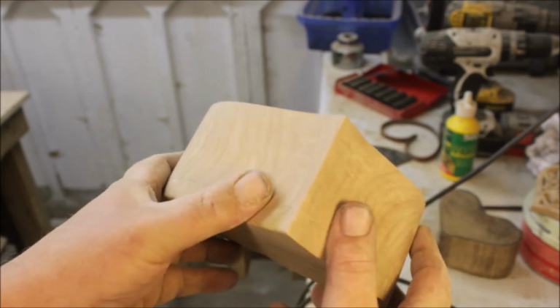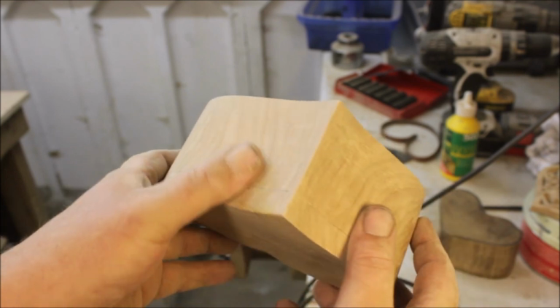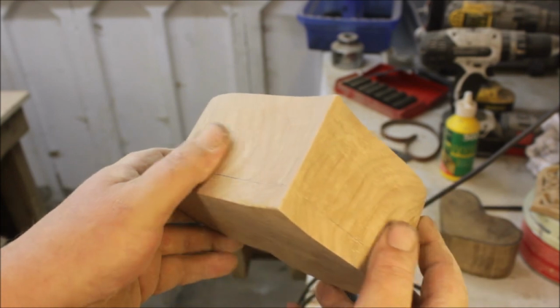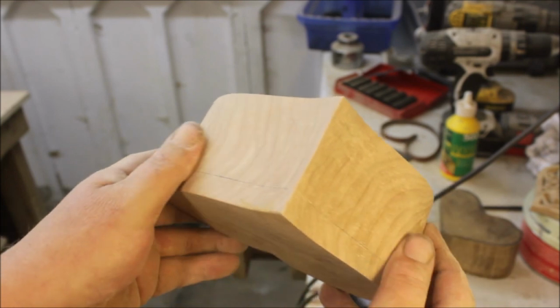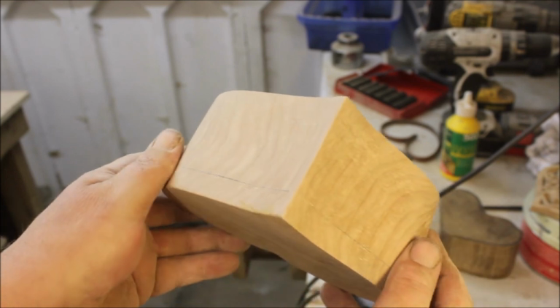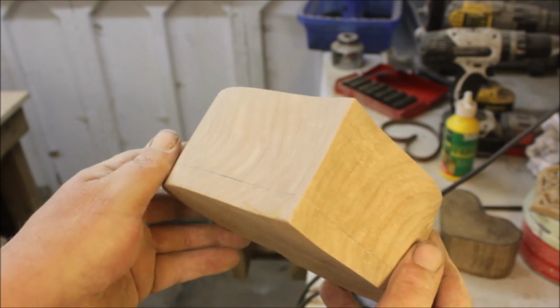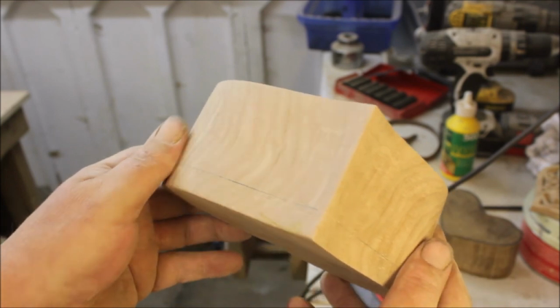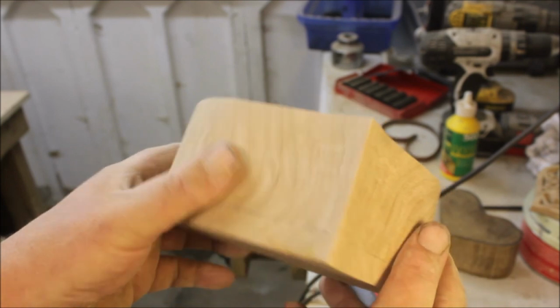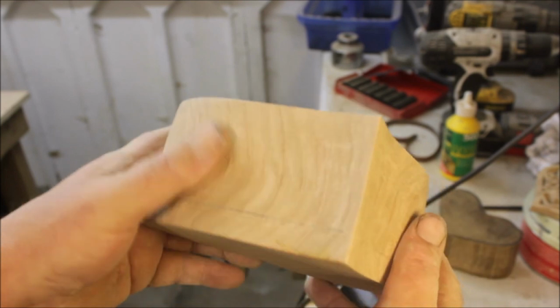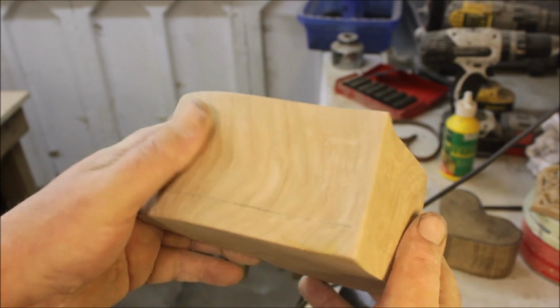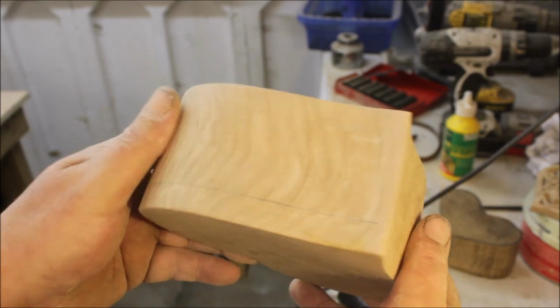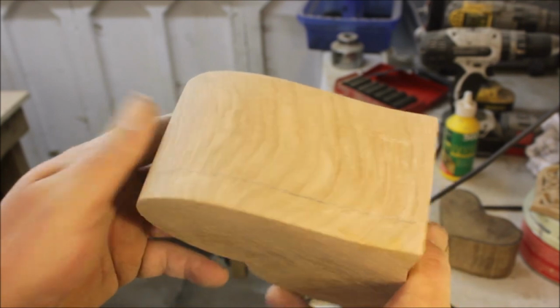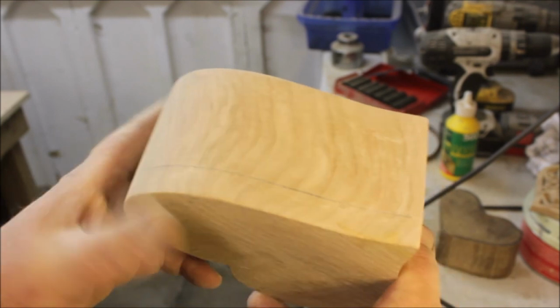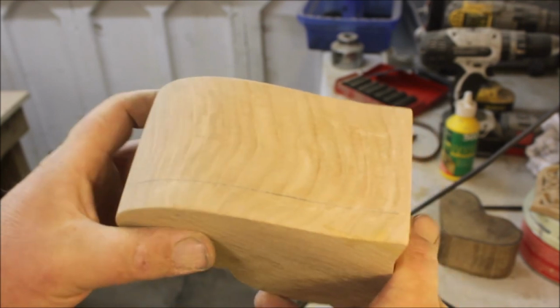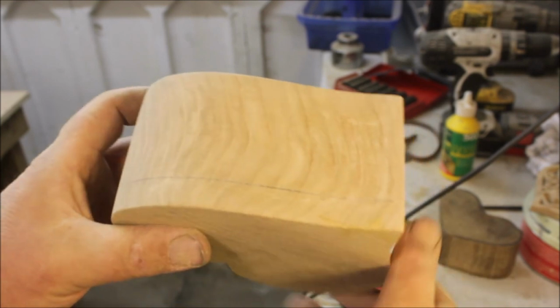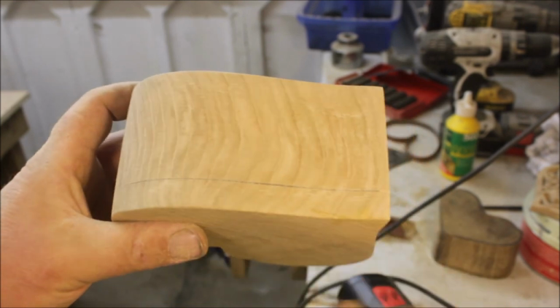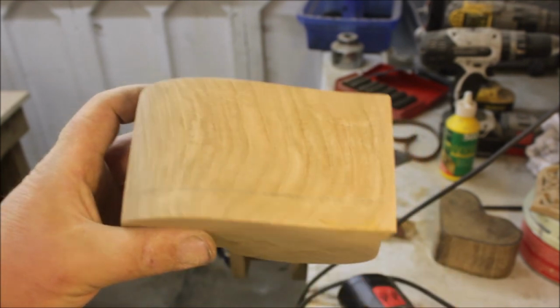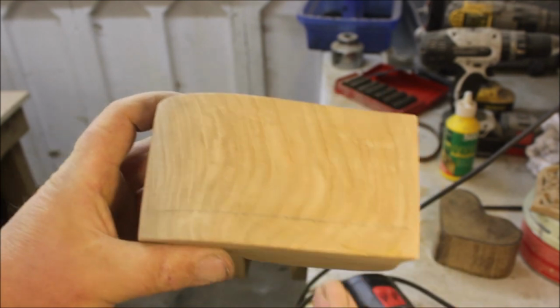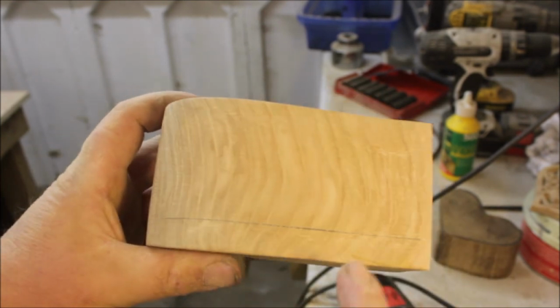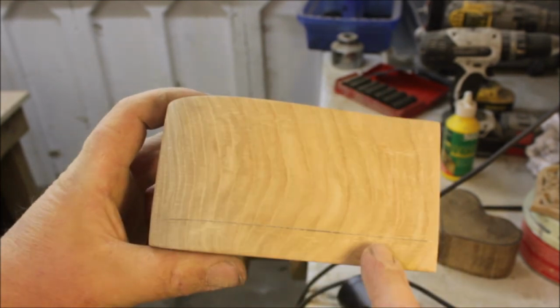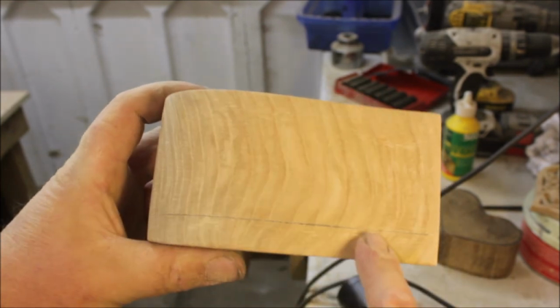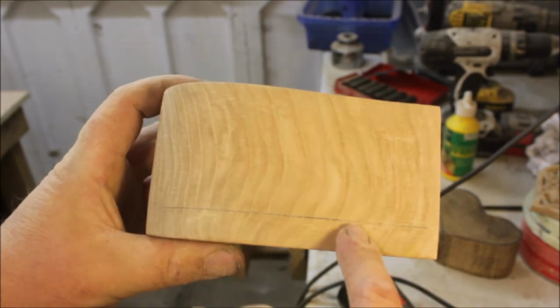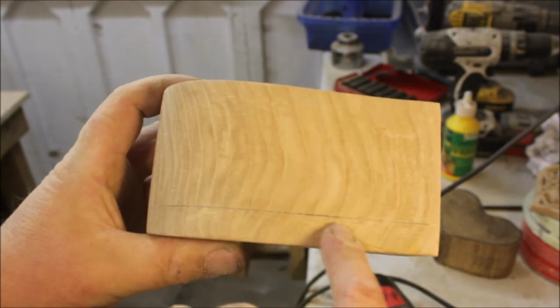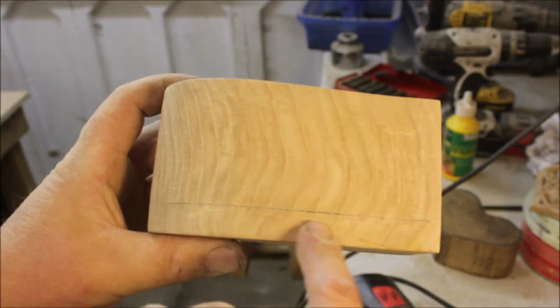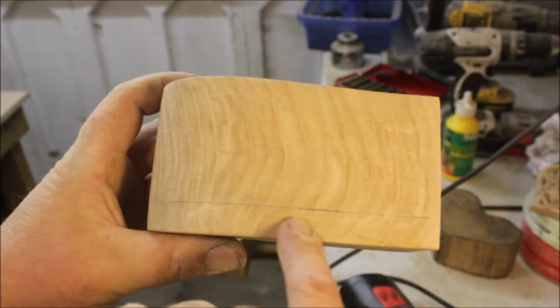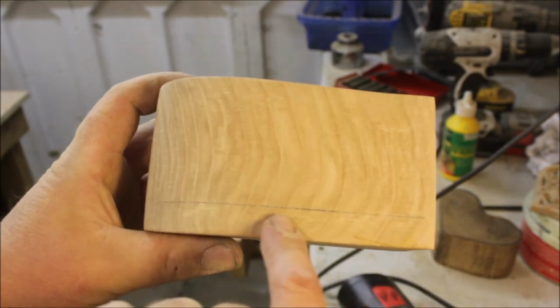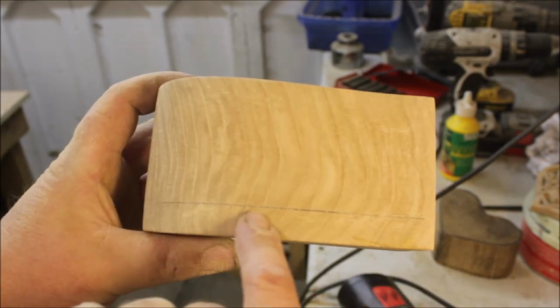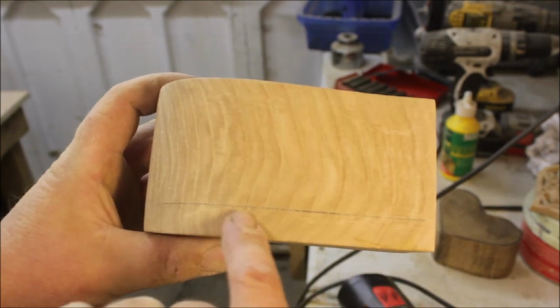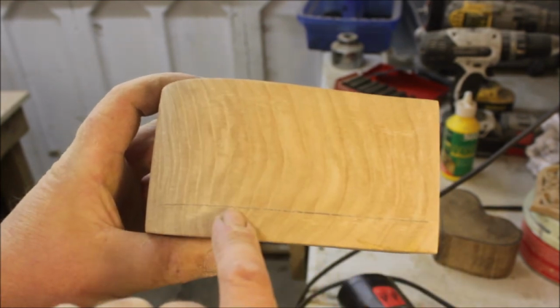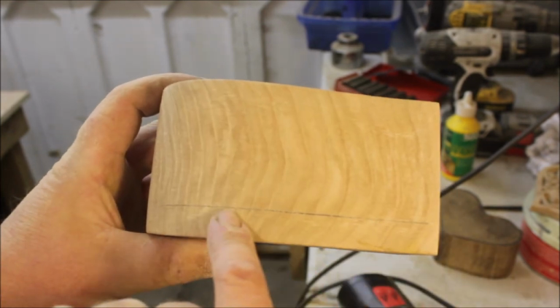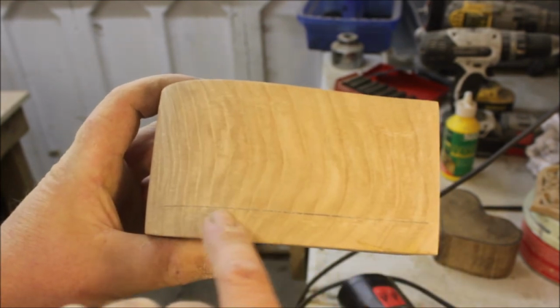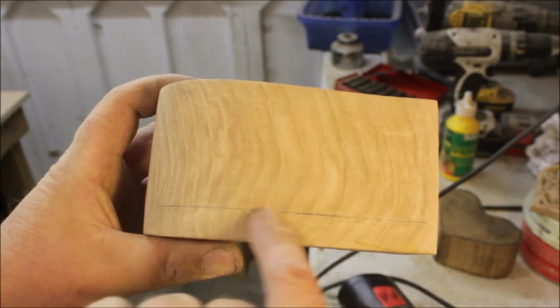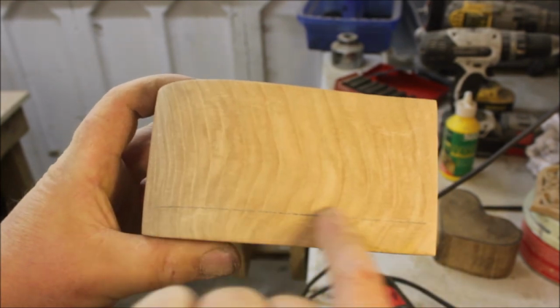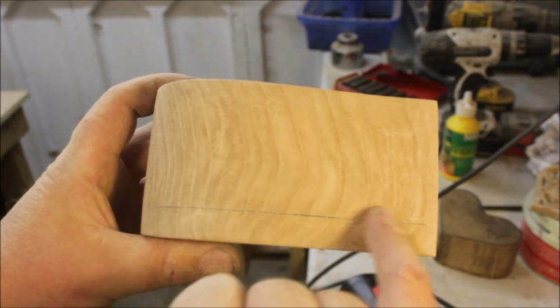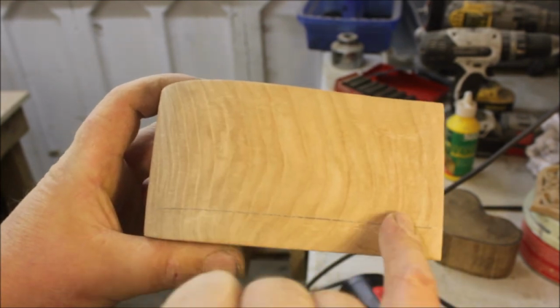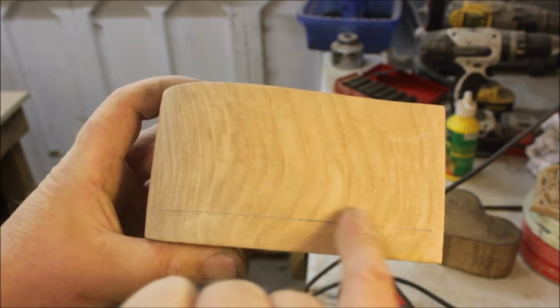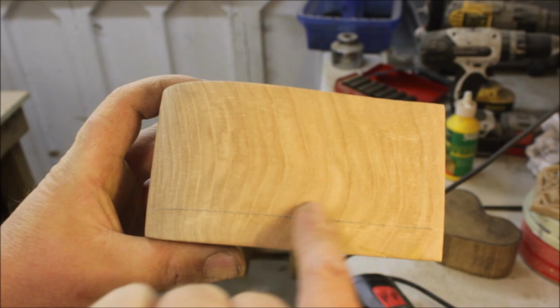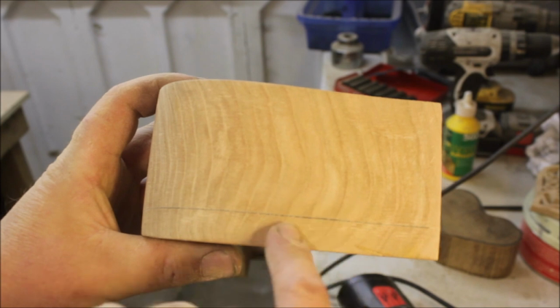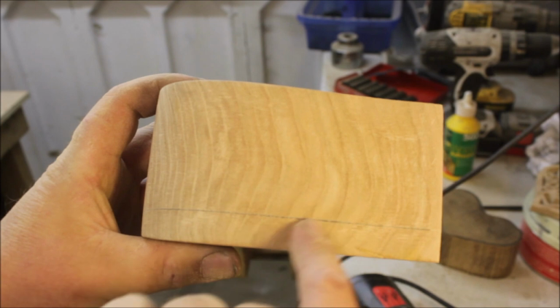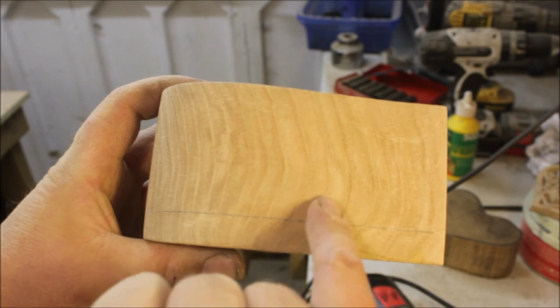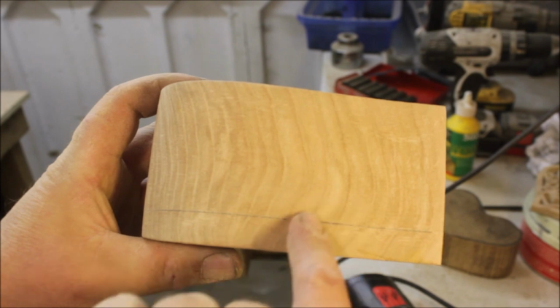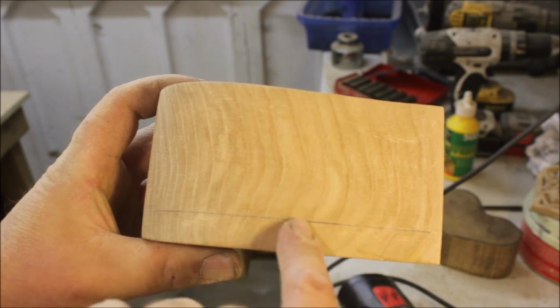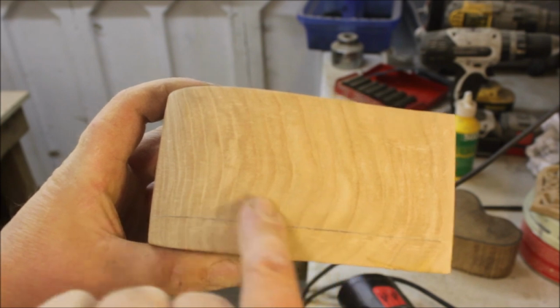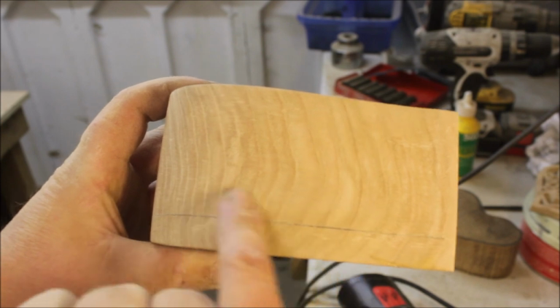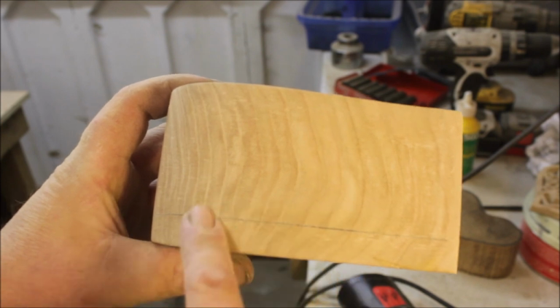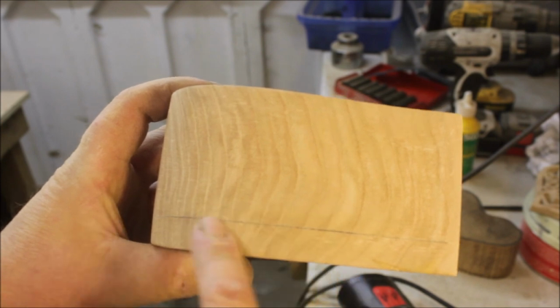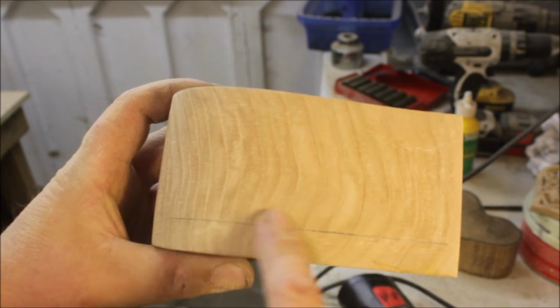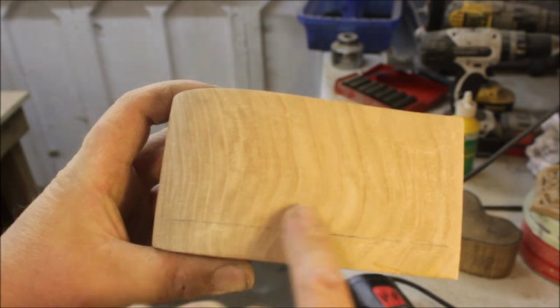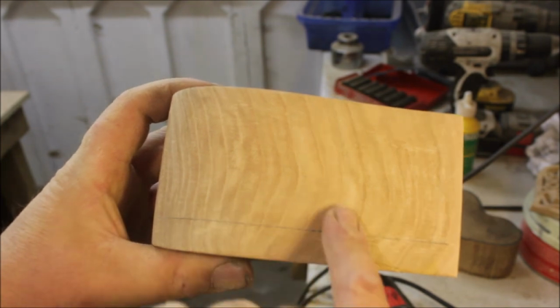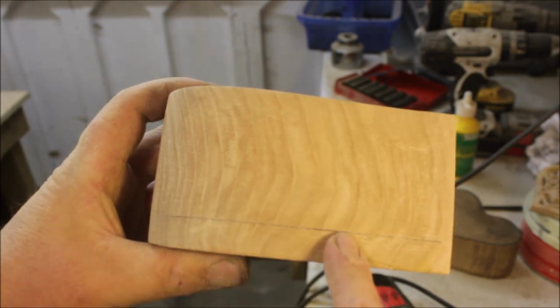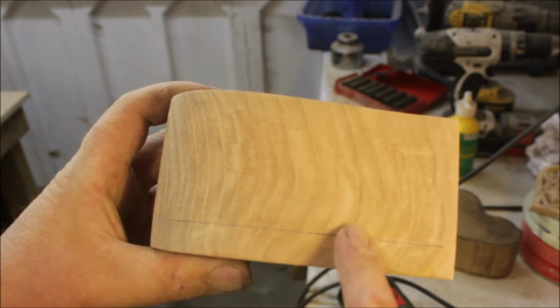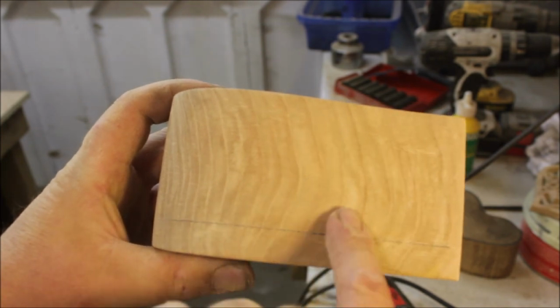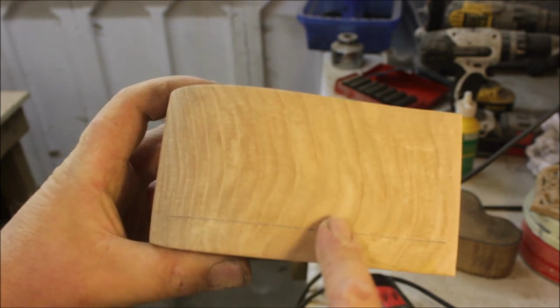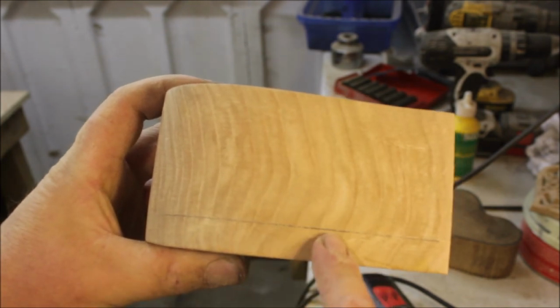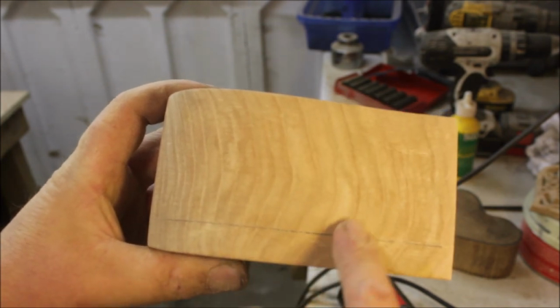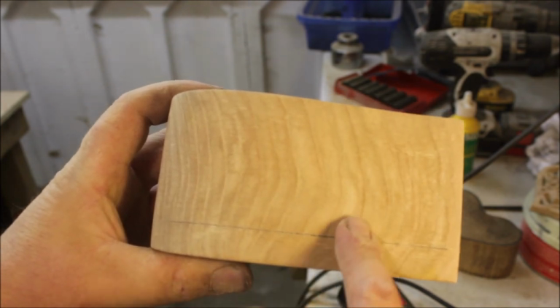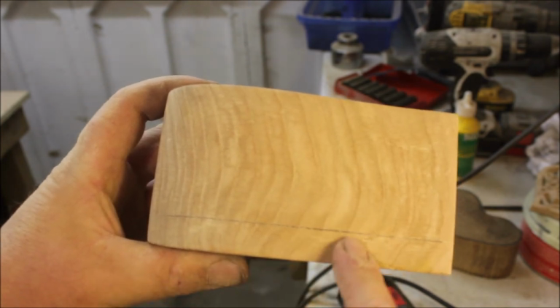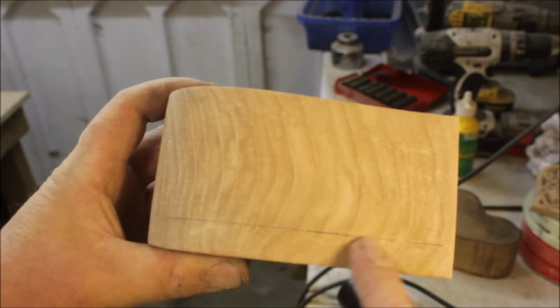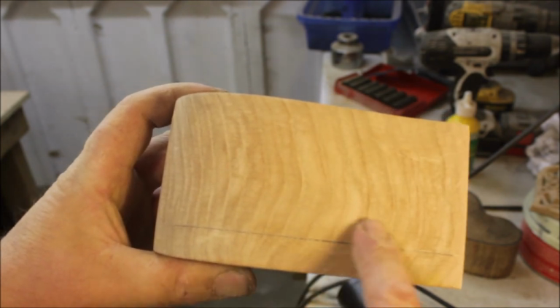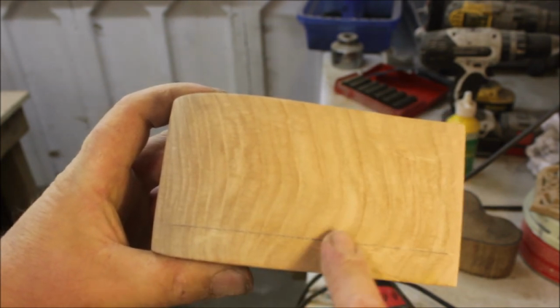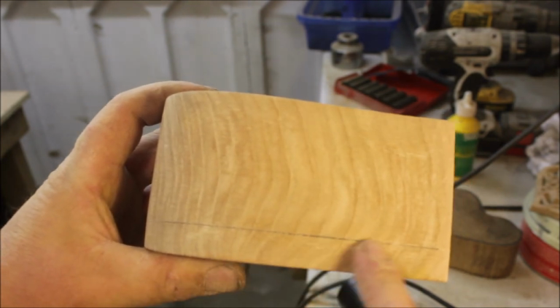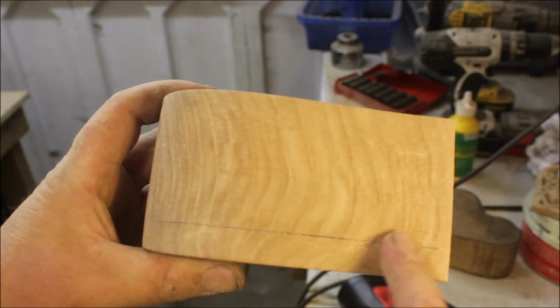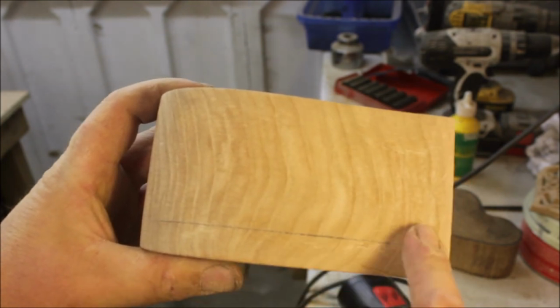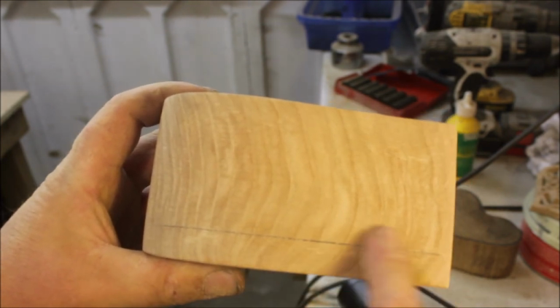Once I'd sanded it all back I couldn't get rid of the line from the bottom of the joint — you couldn't feel it, but you could see it.